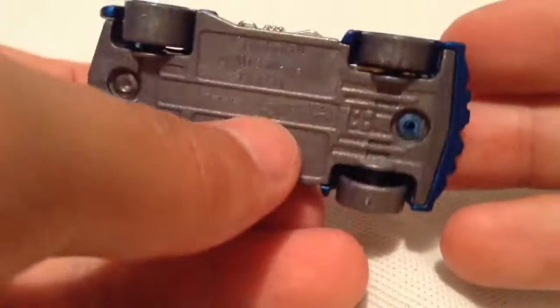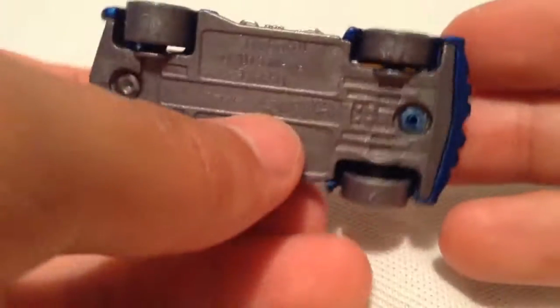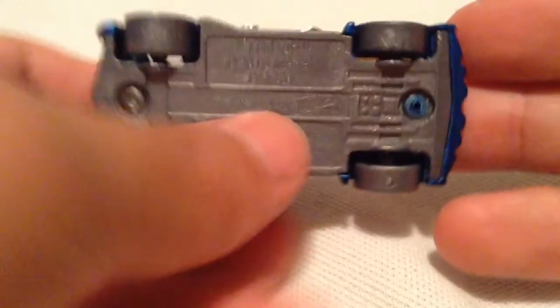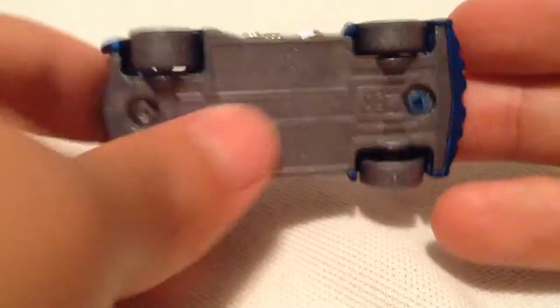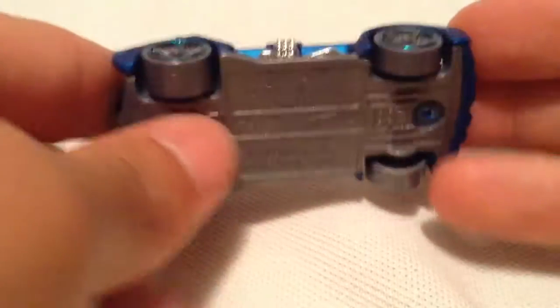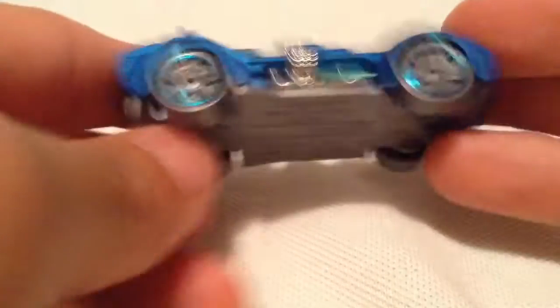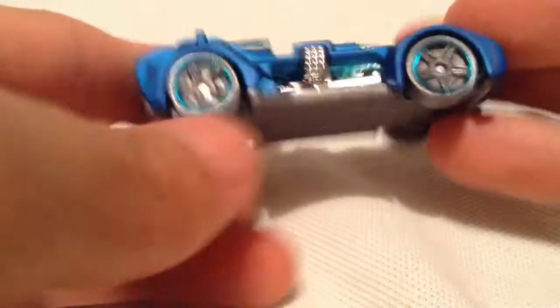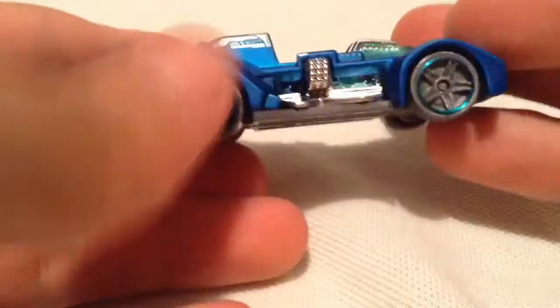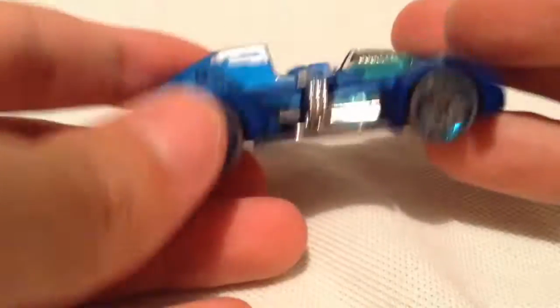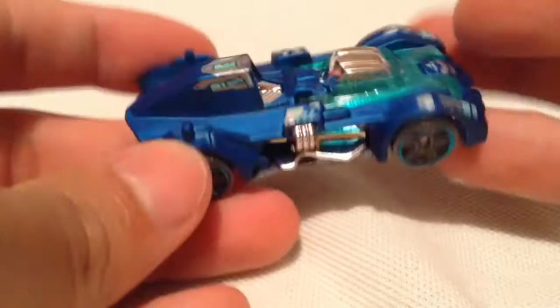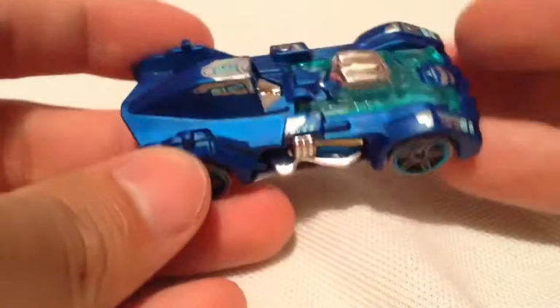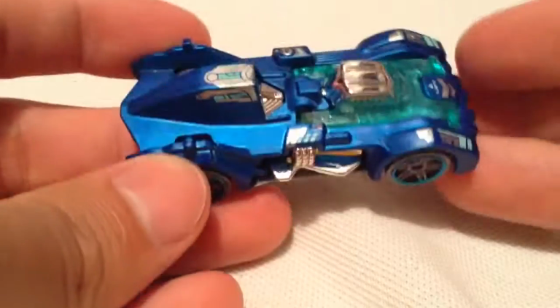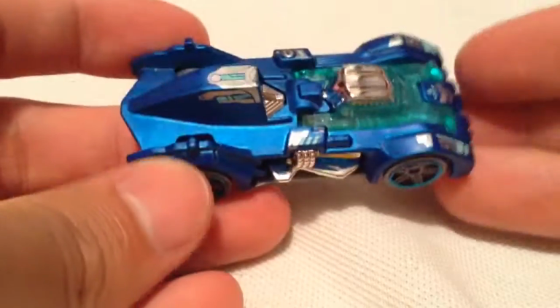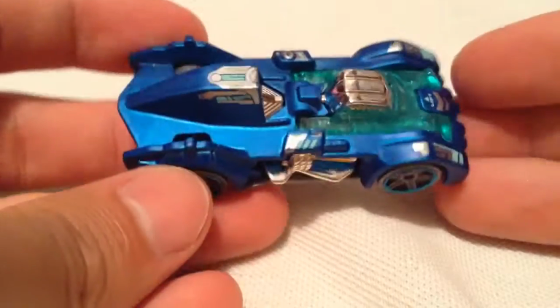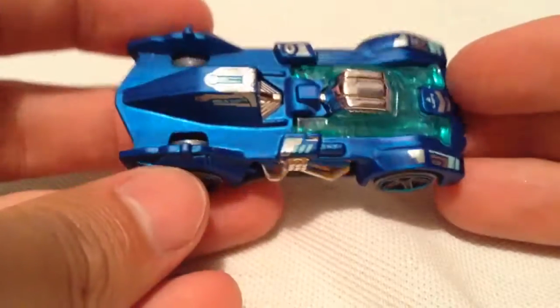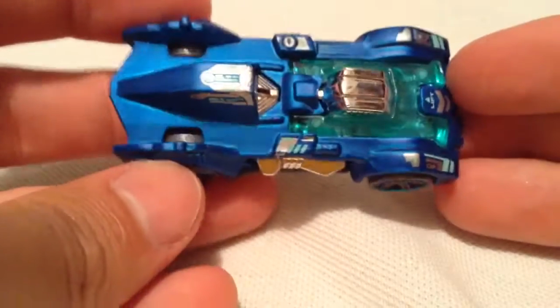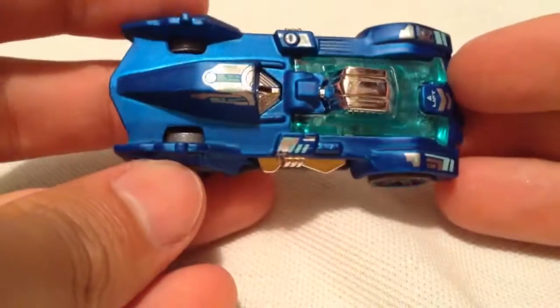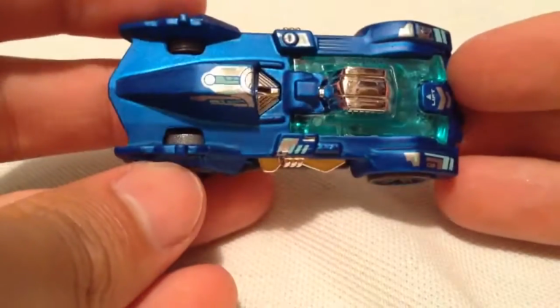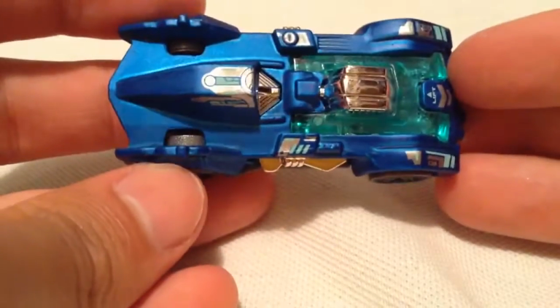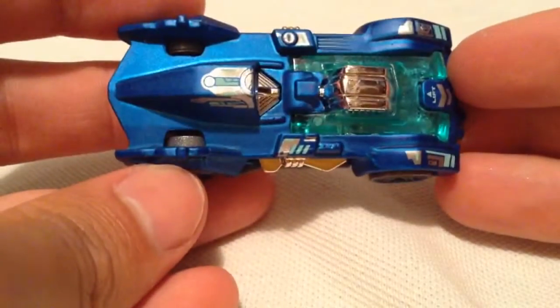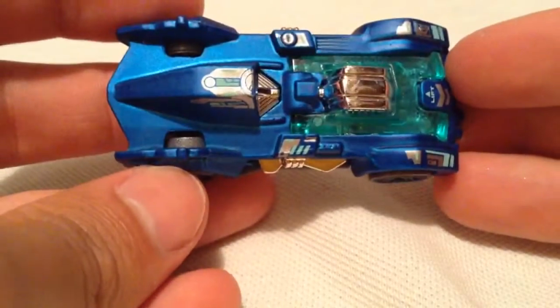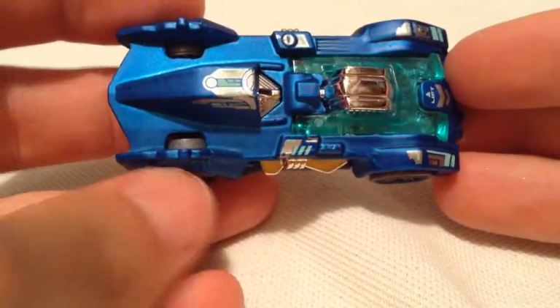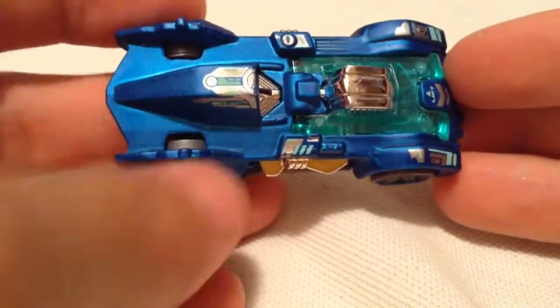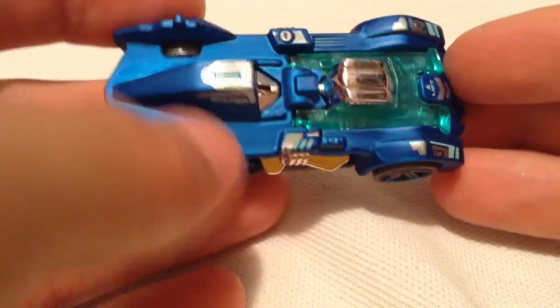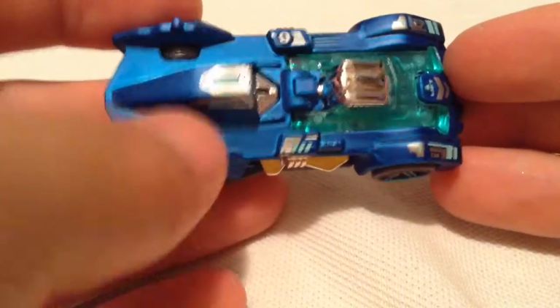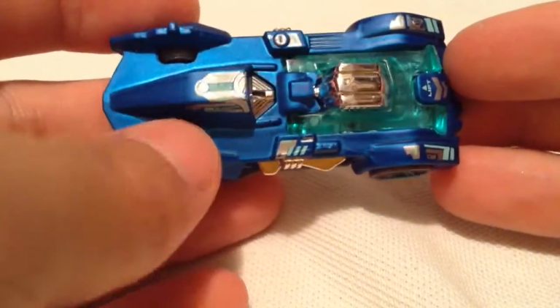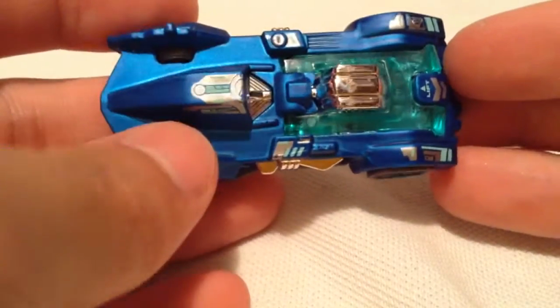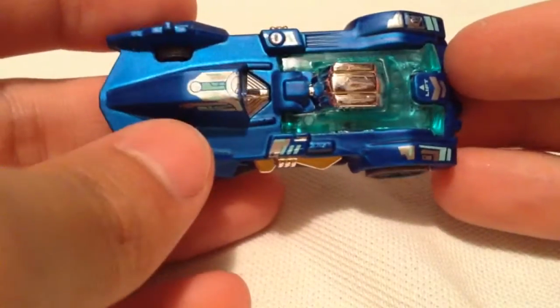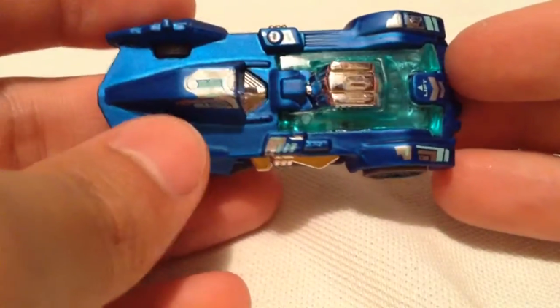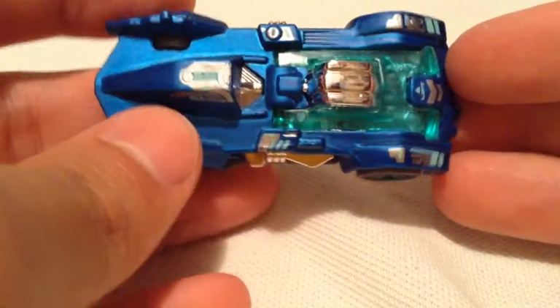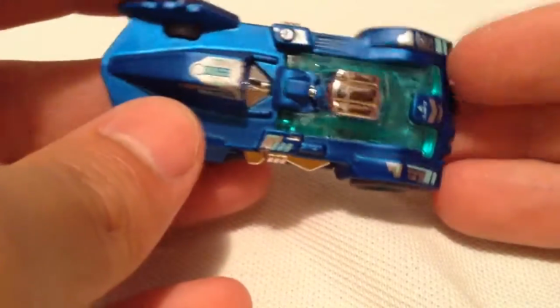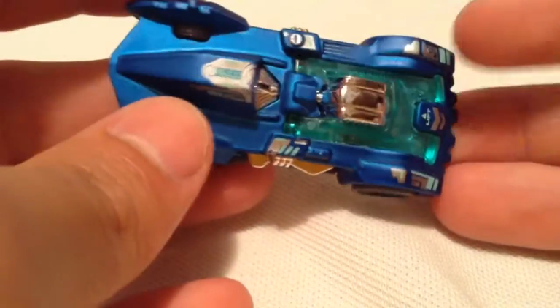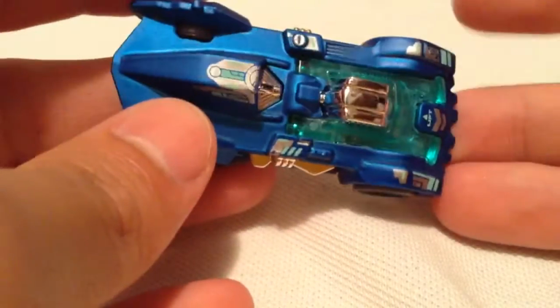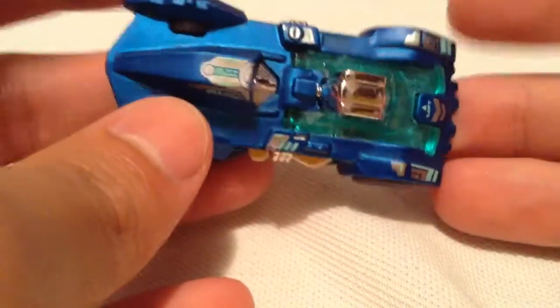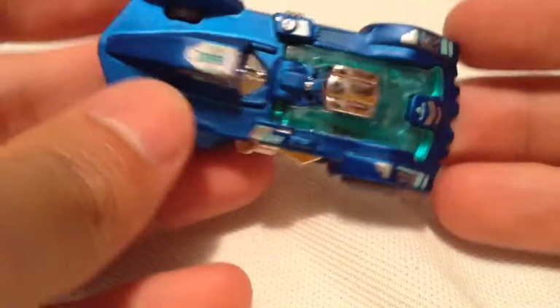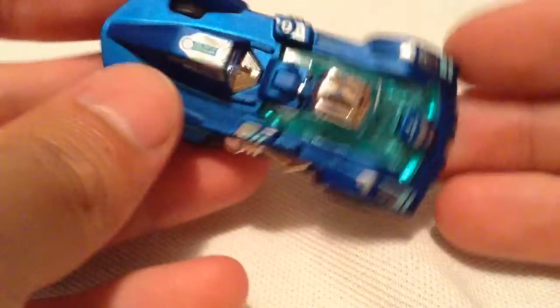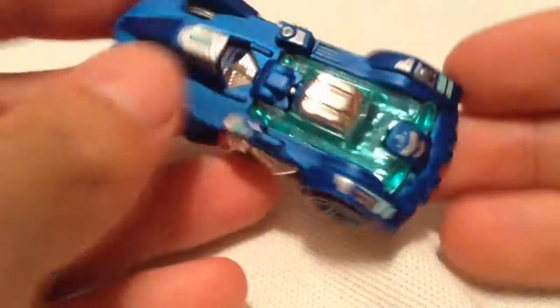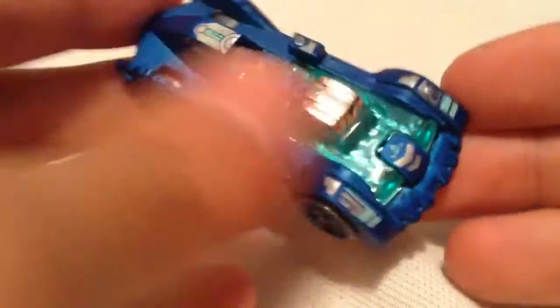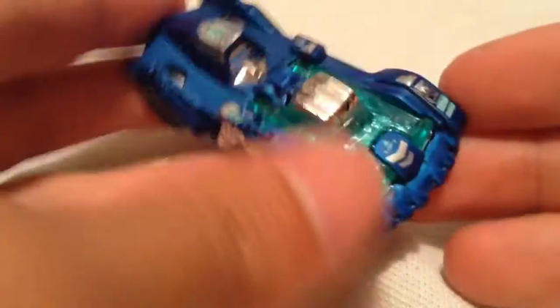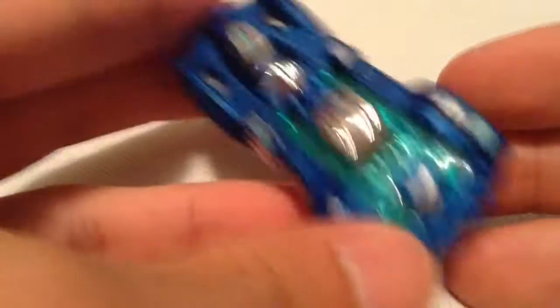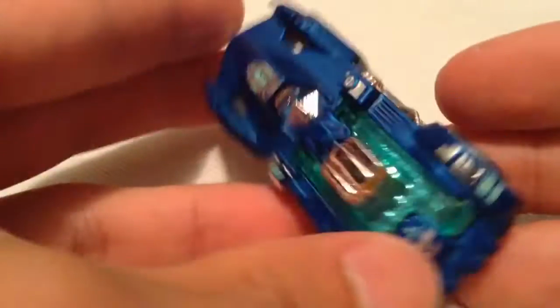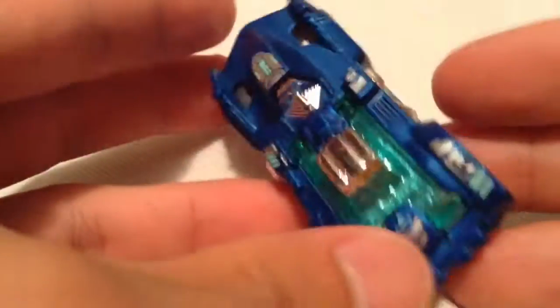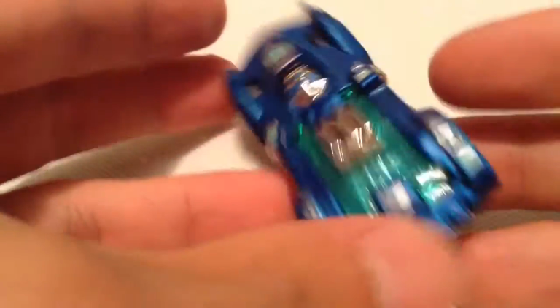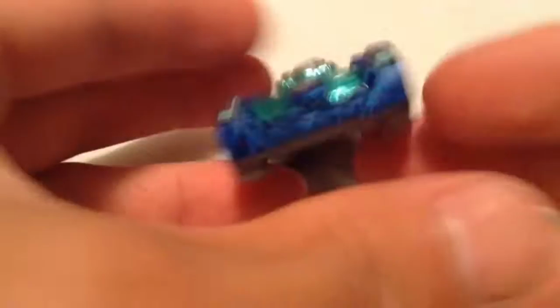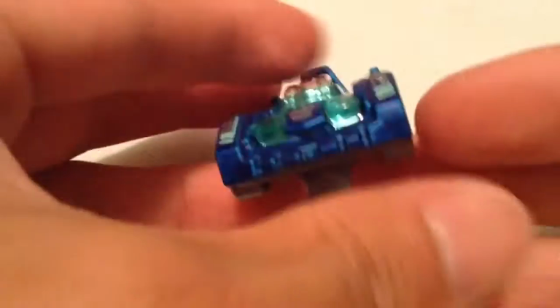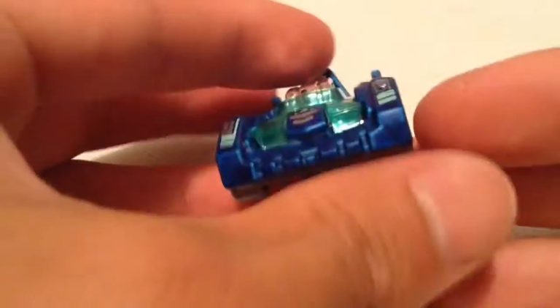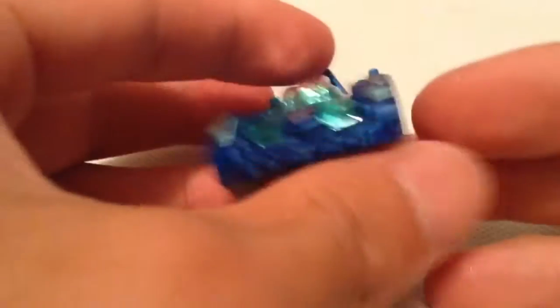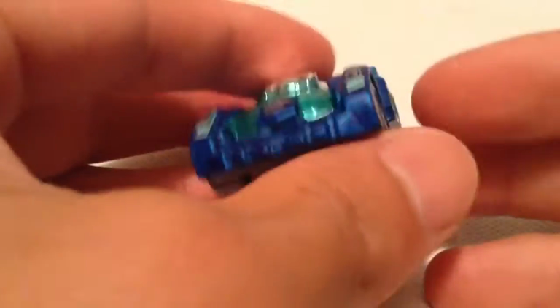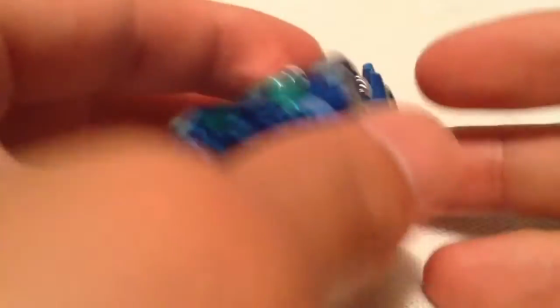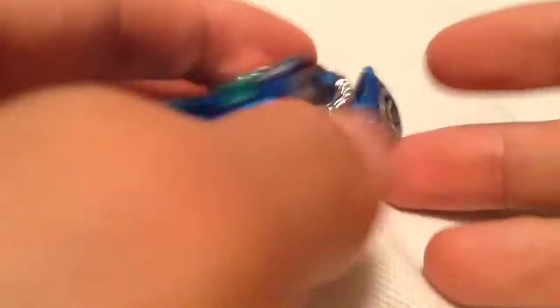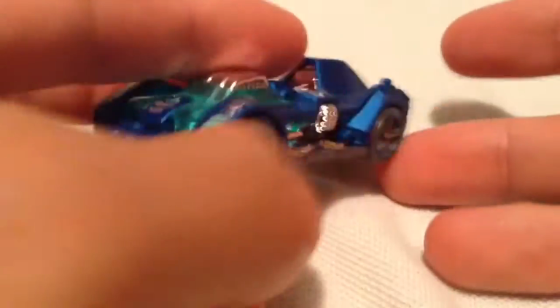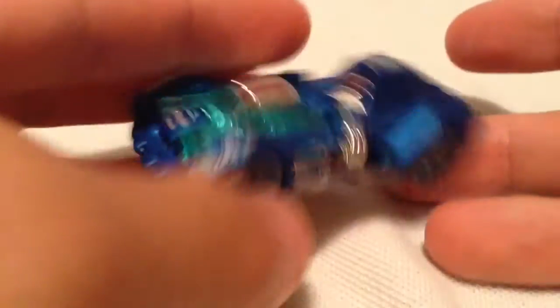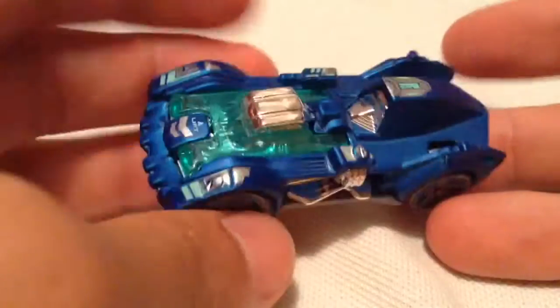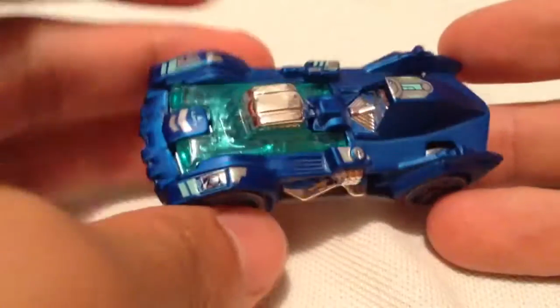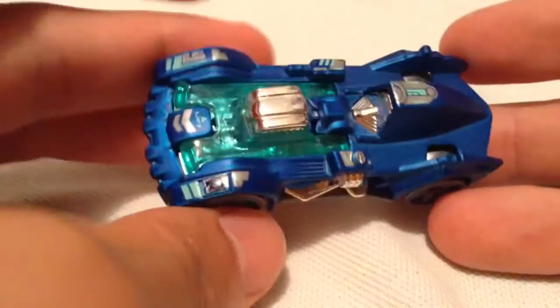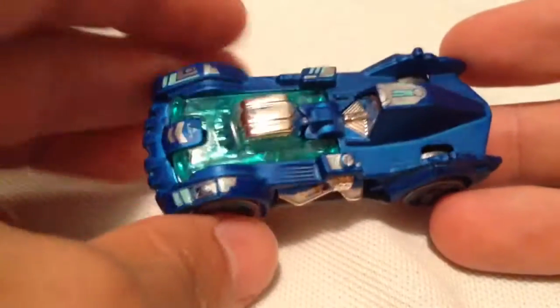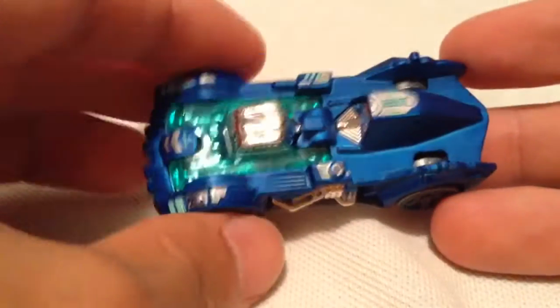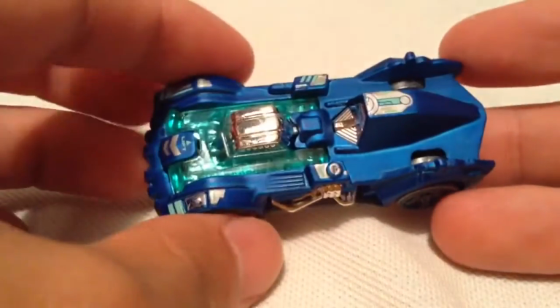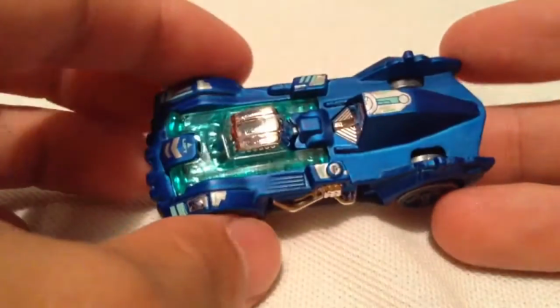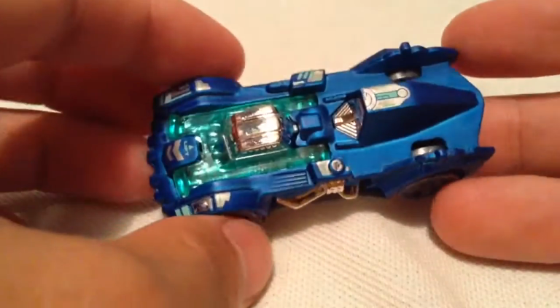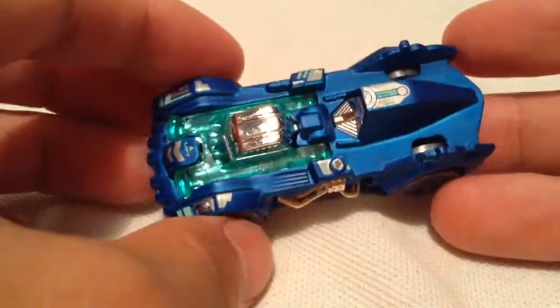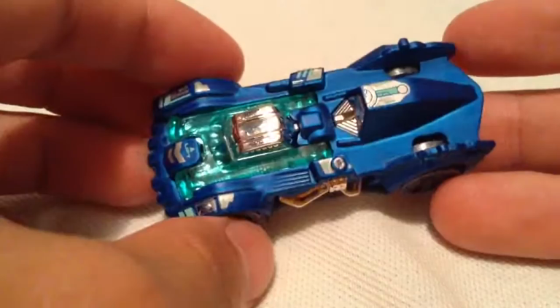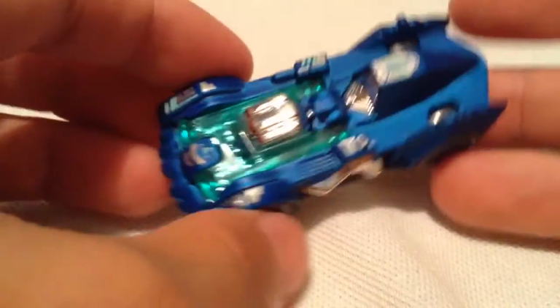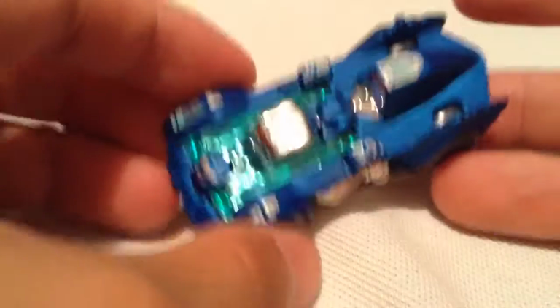That's enough of the base. So there it is, kind of like a matte or frosty blue color. Pretty cool. Pretty futuristic.